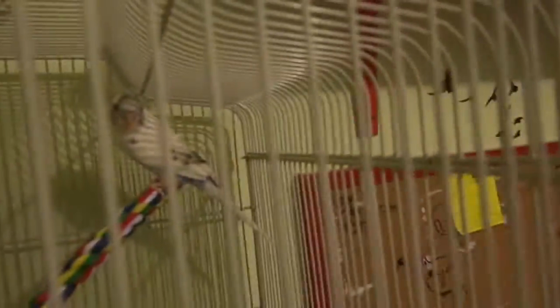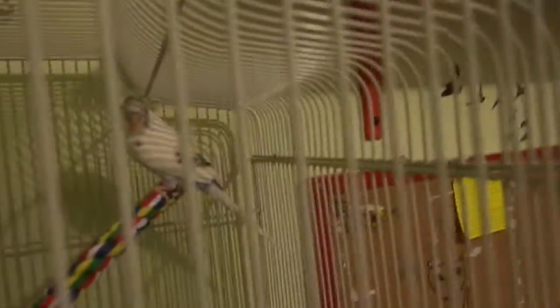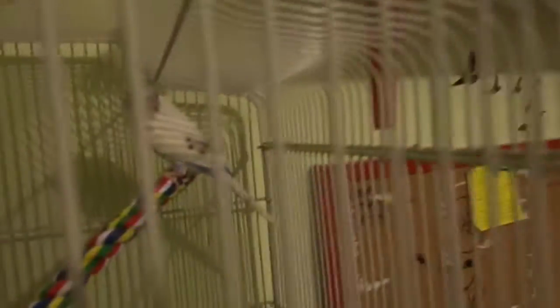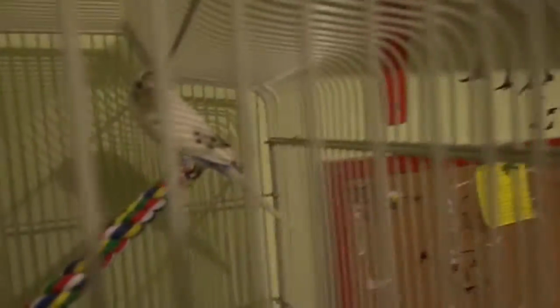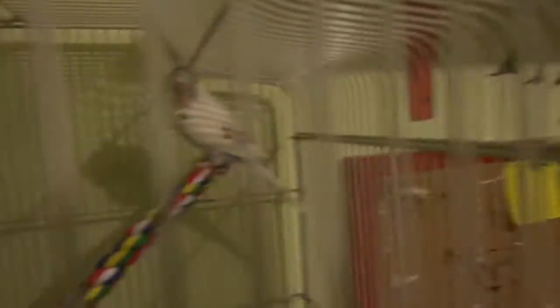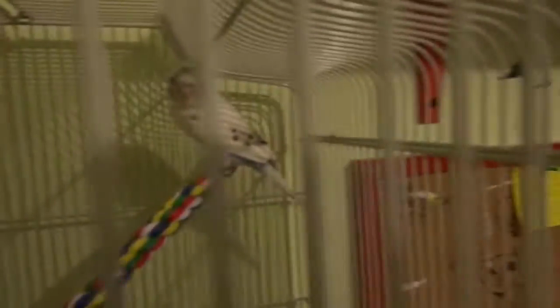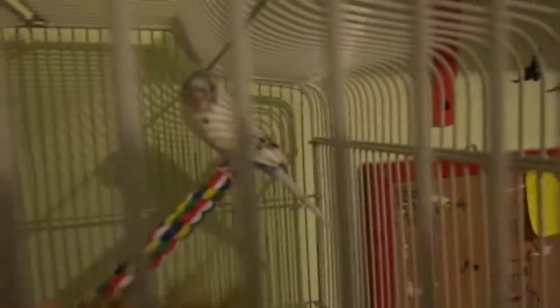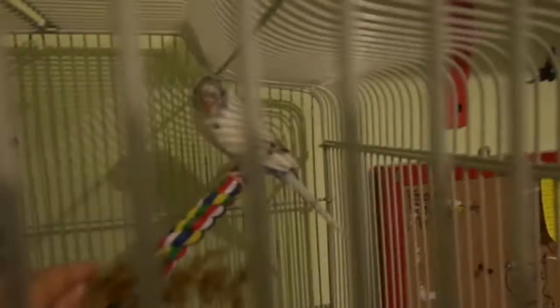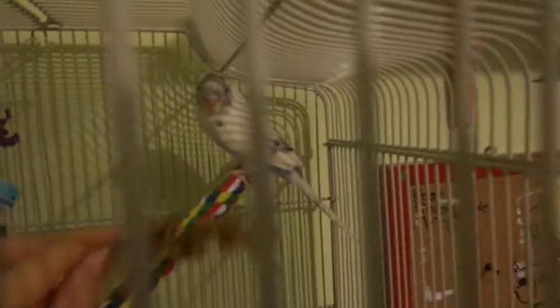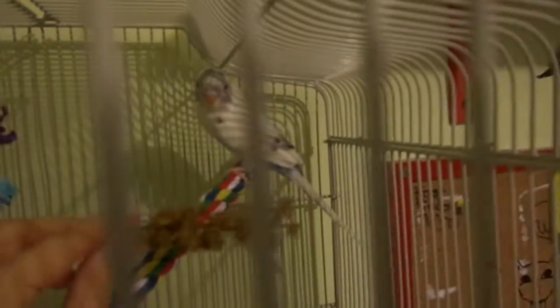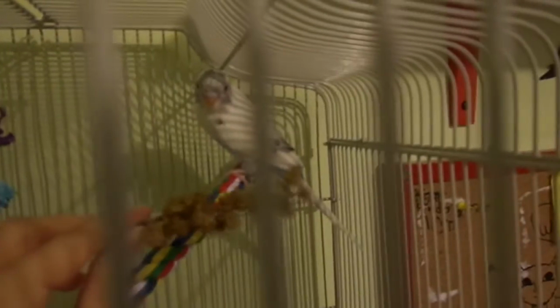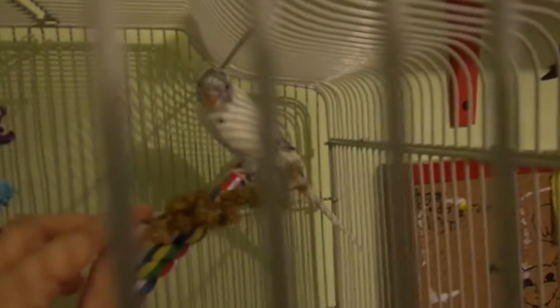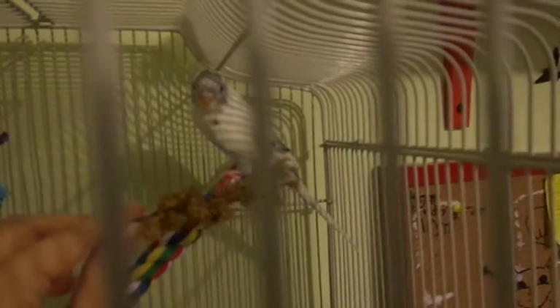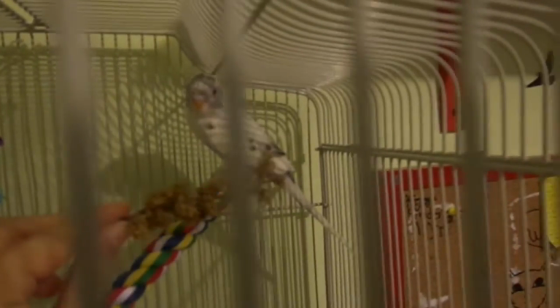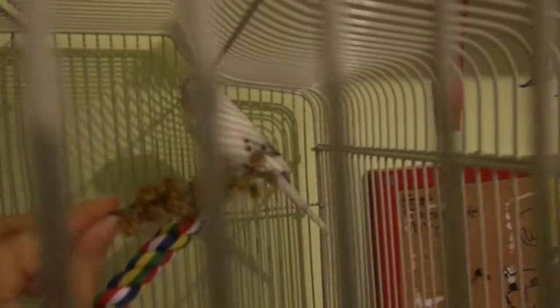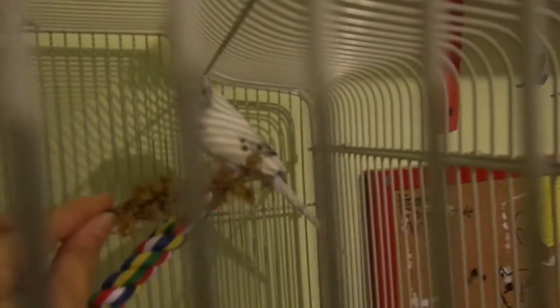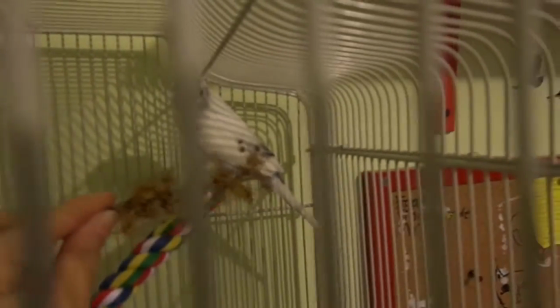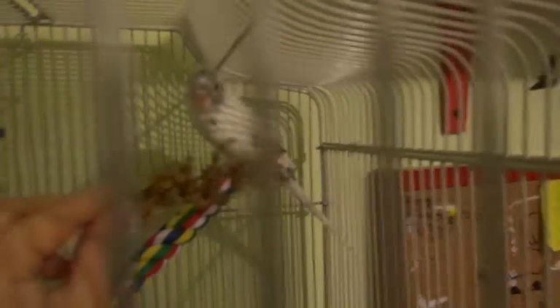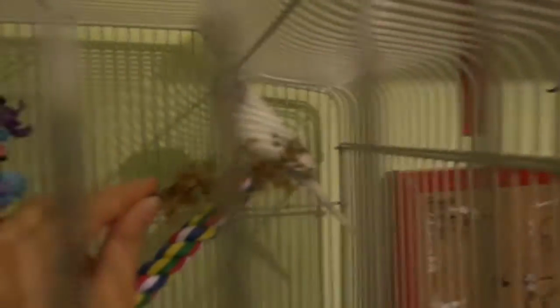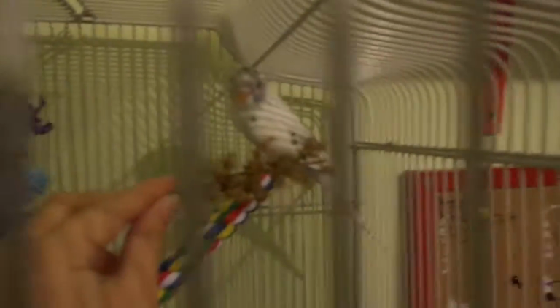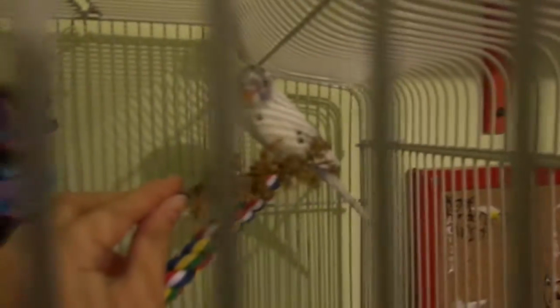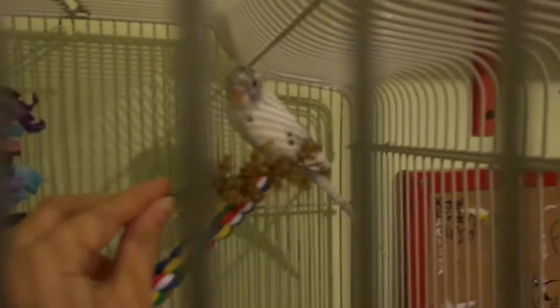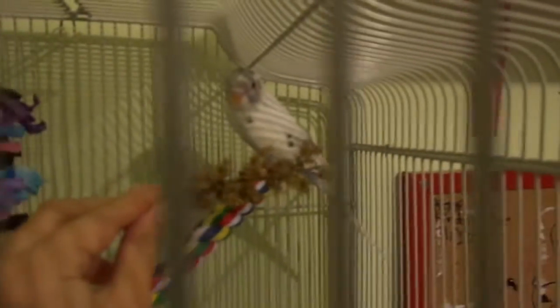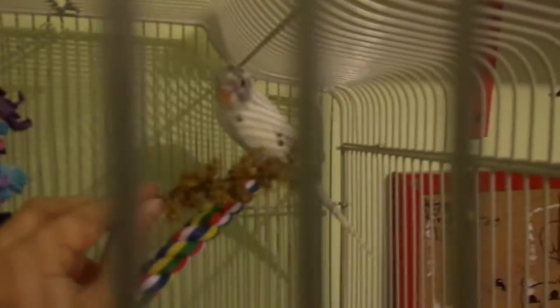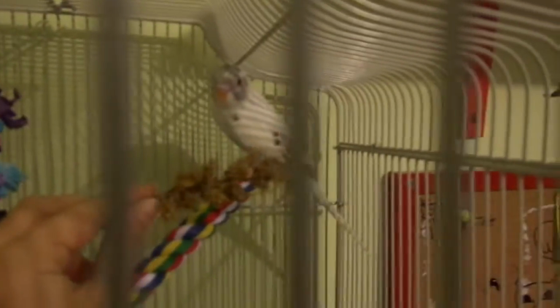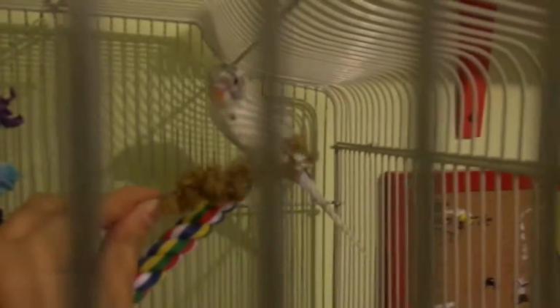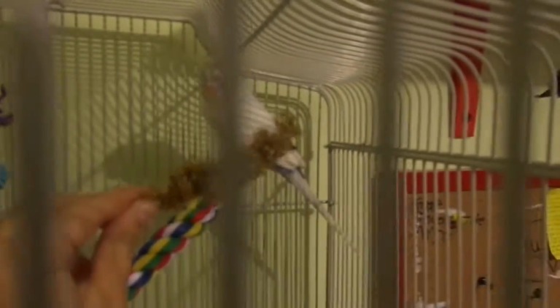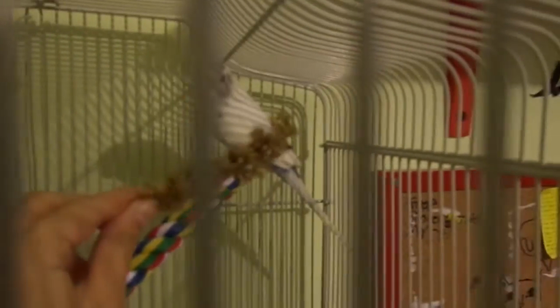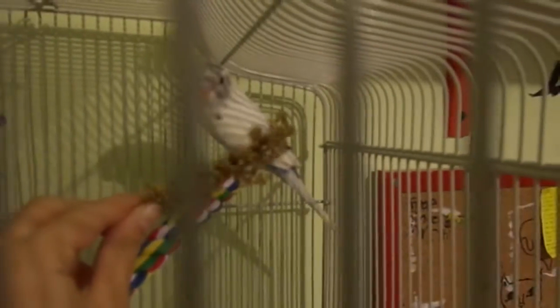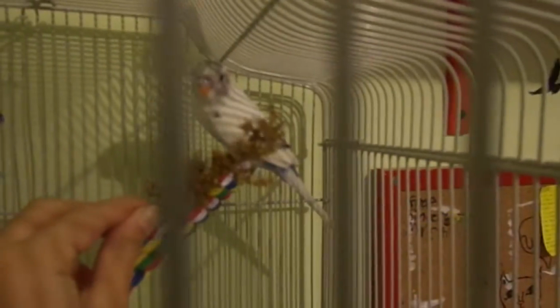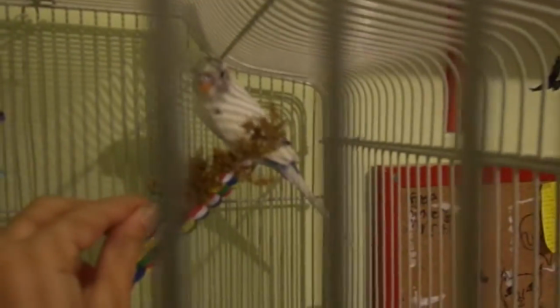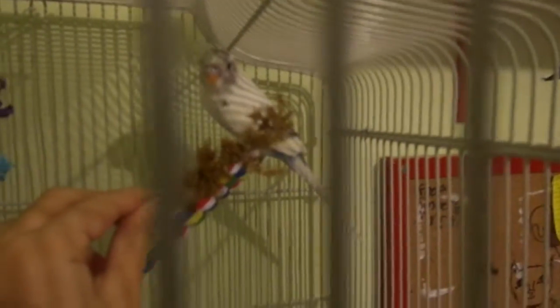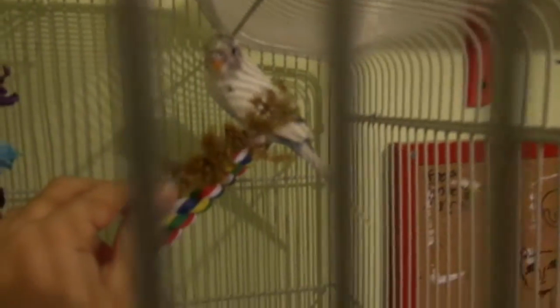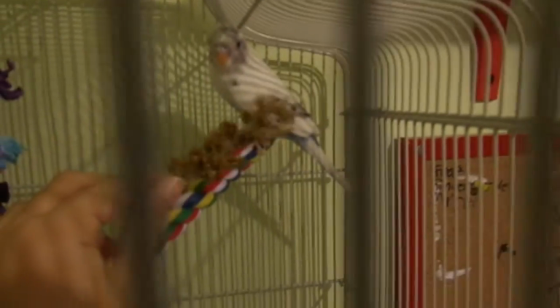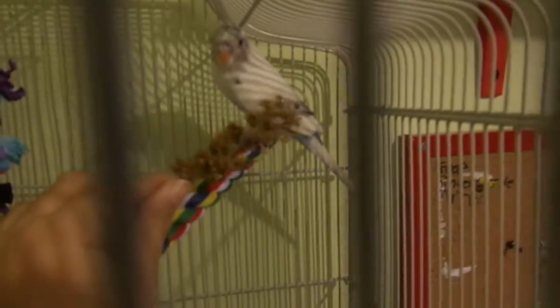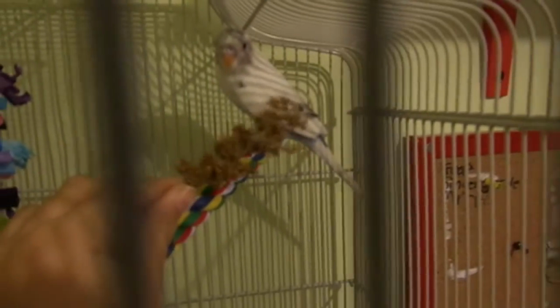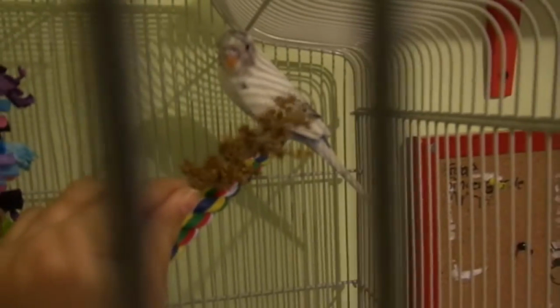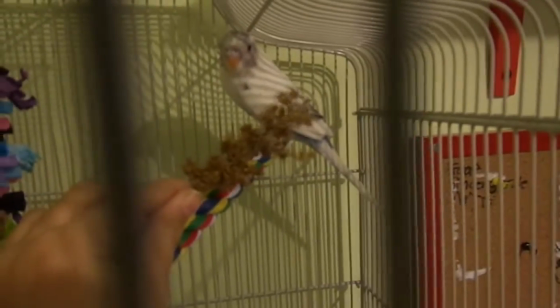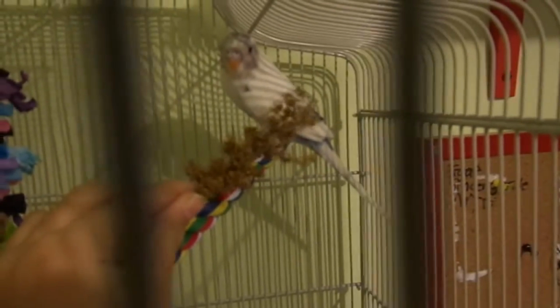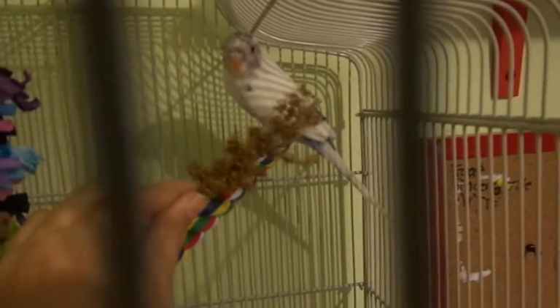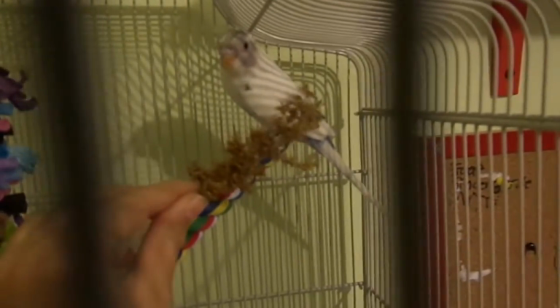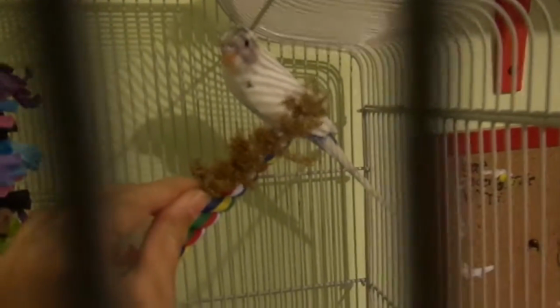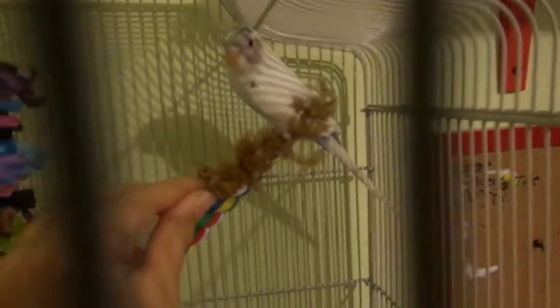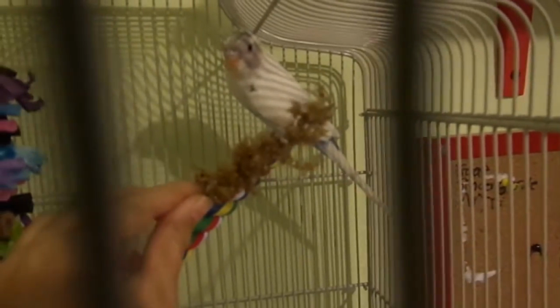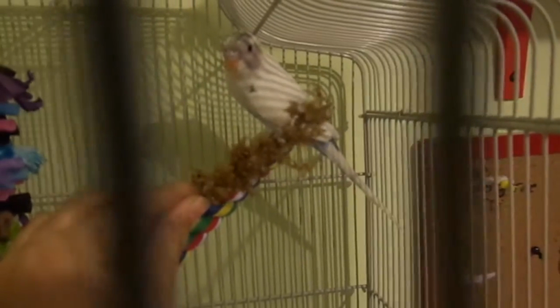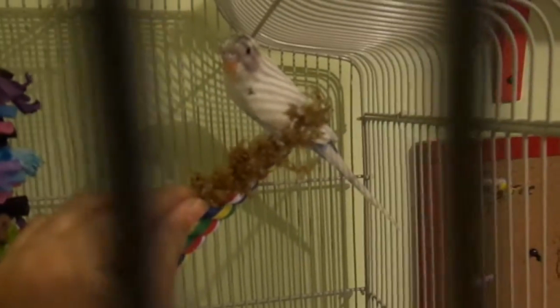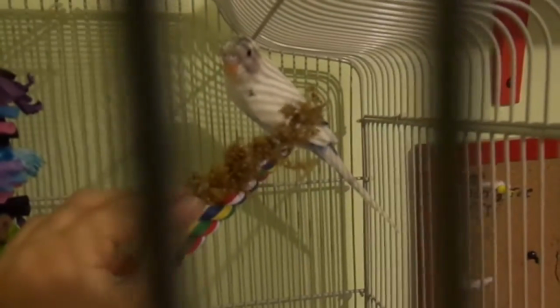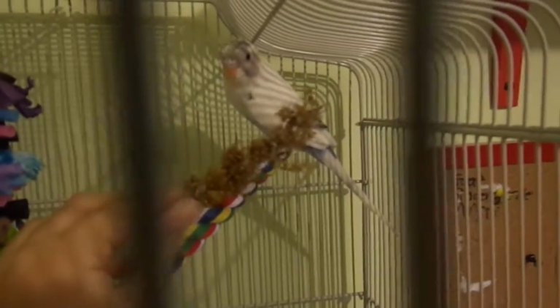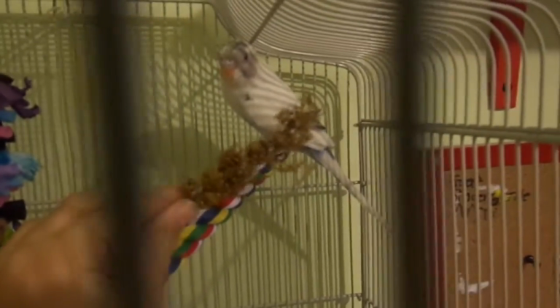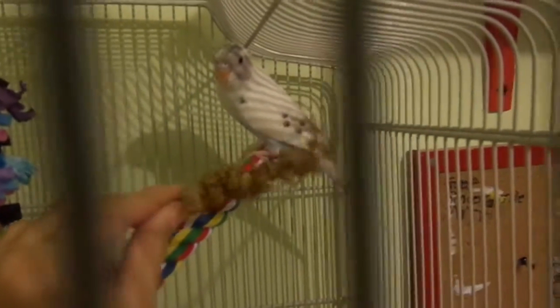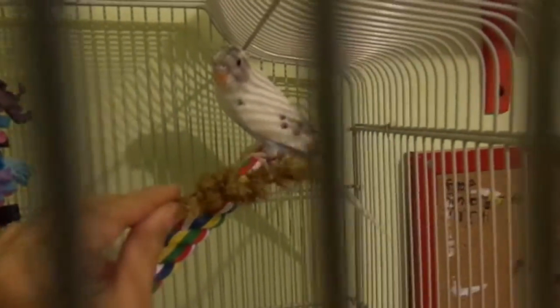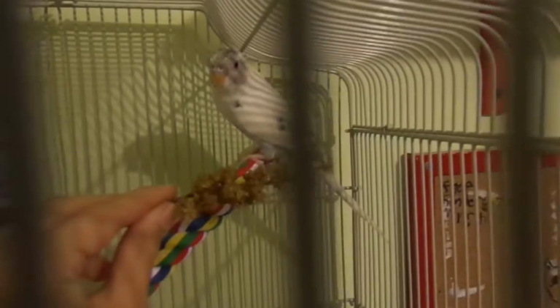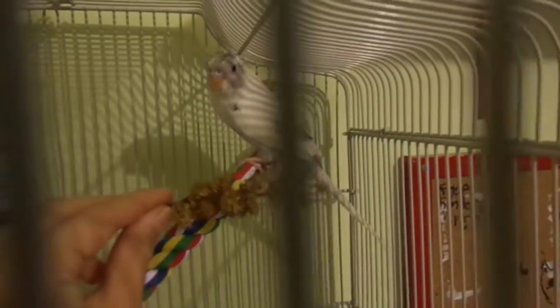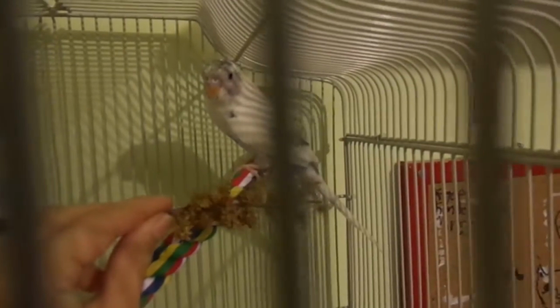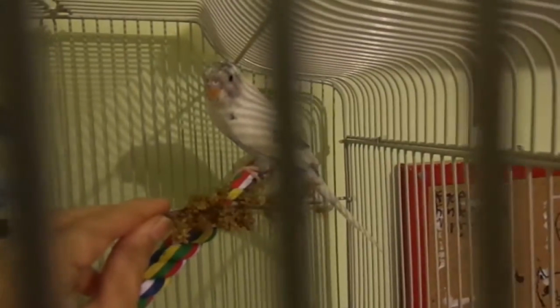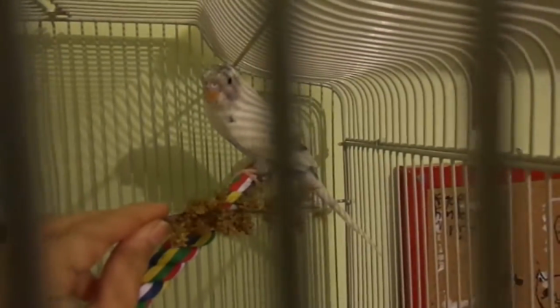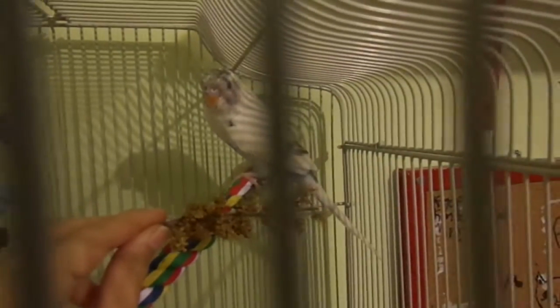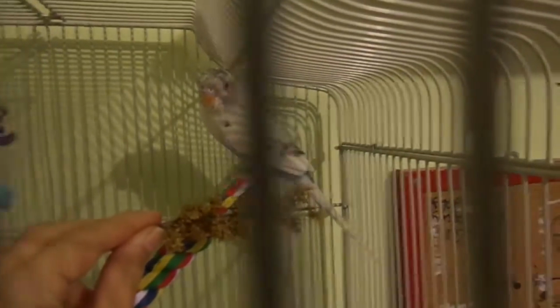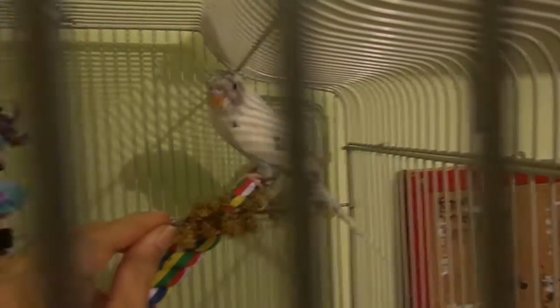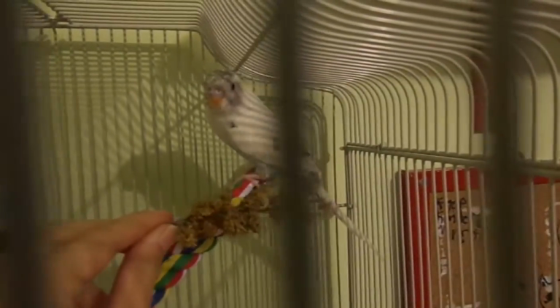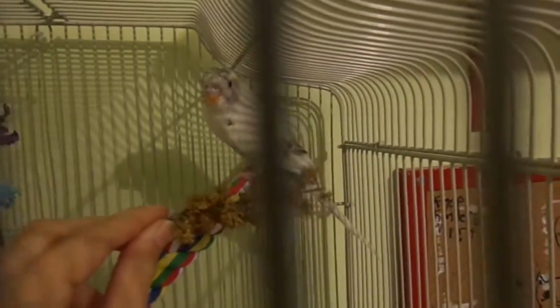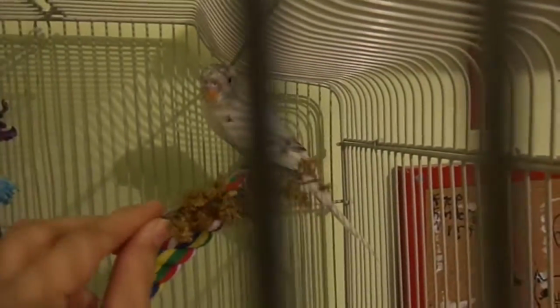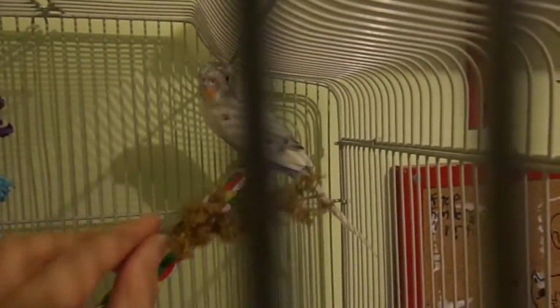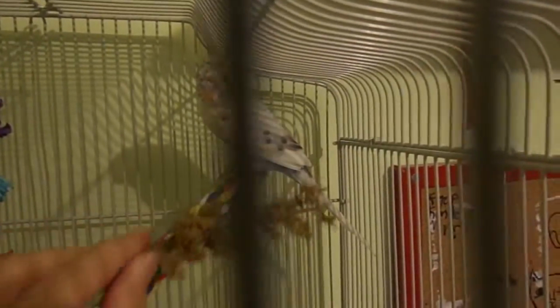Good bird. Do you want a treat? I don't think he'll want it because he just ate, but usually he'd take it.